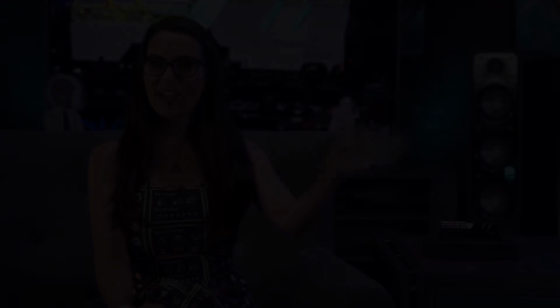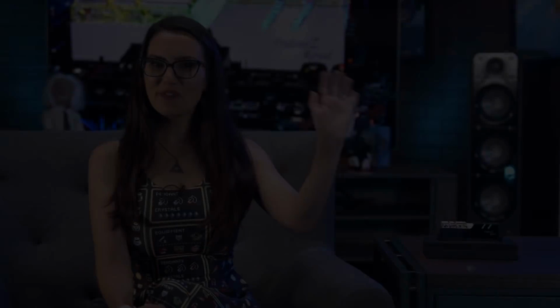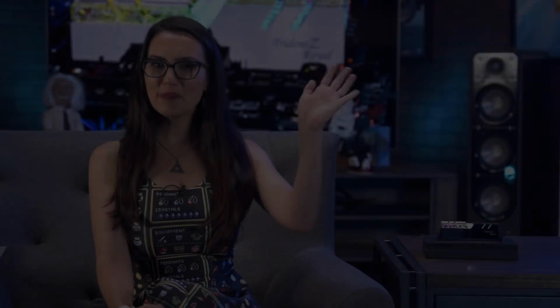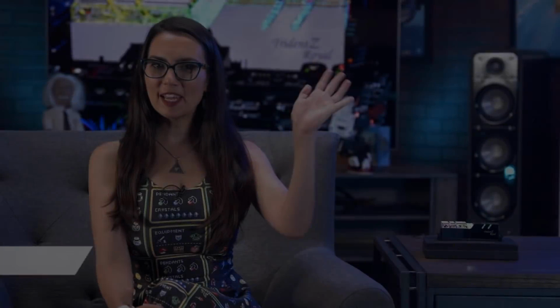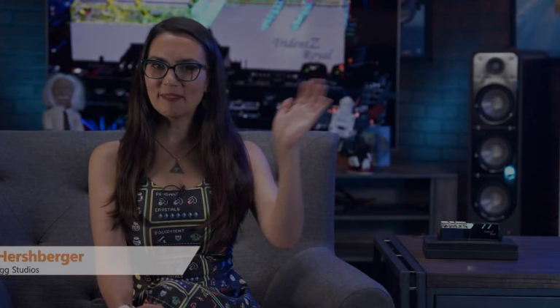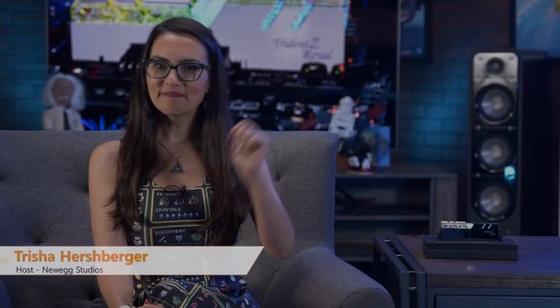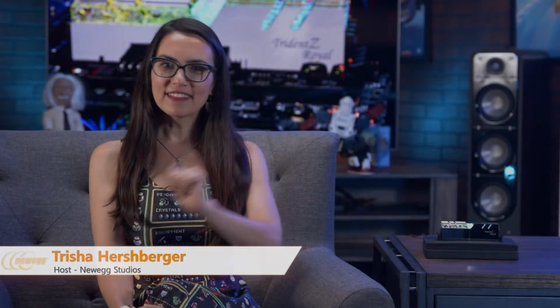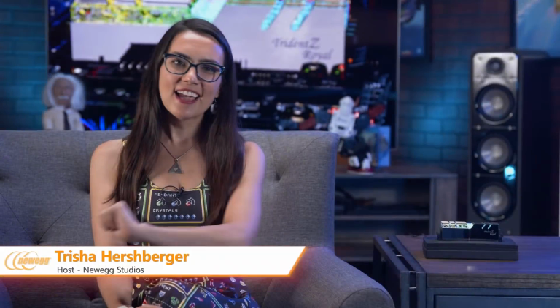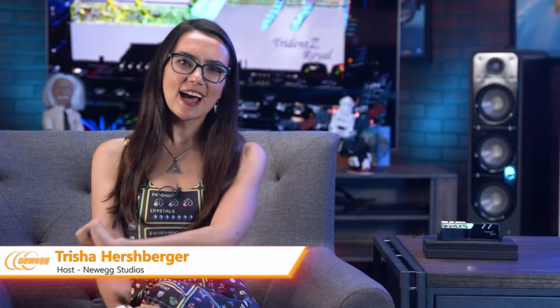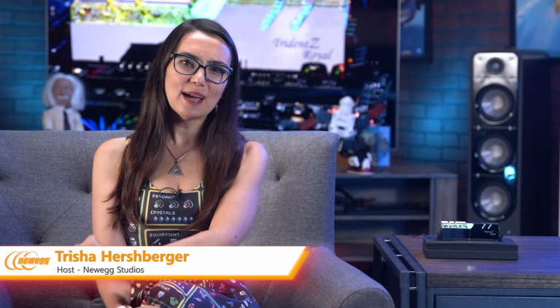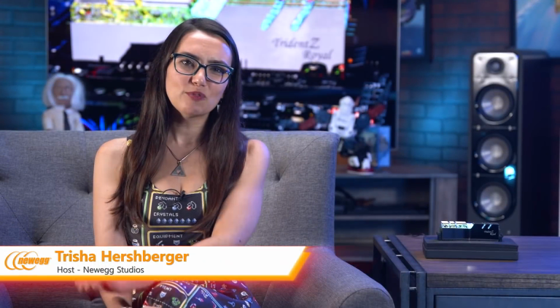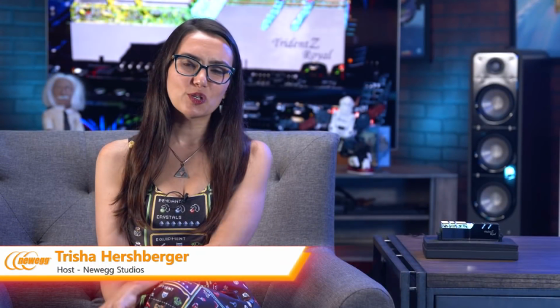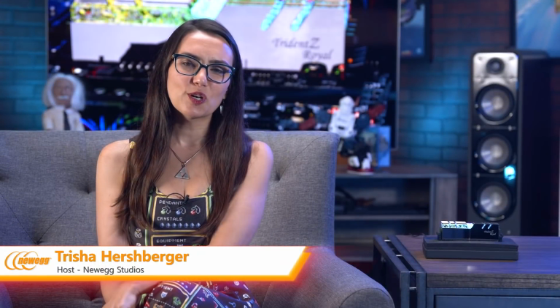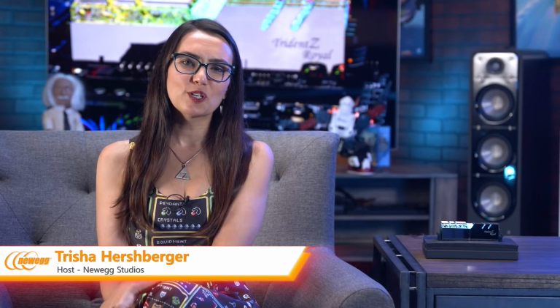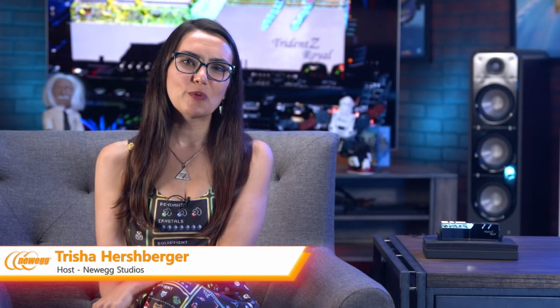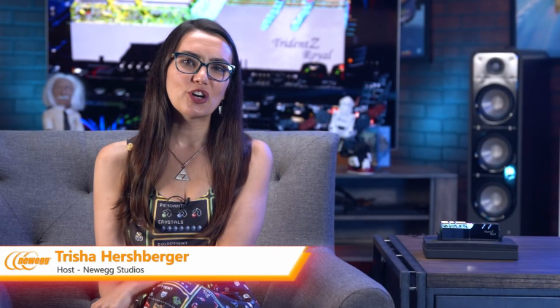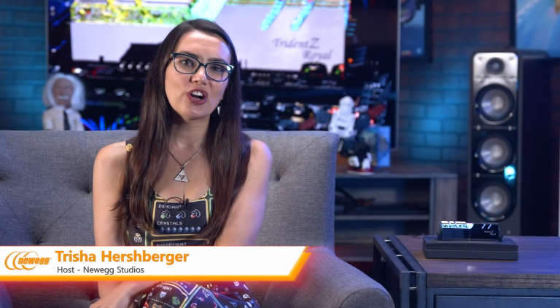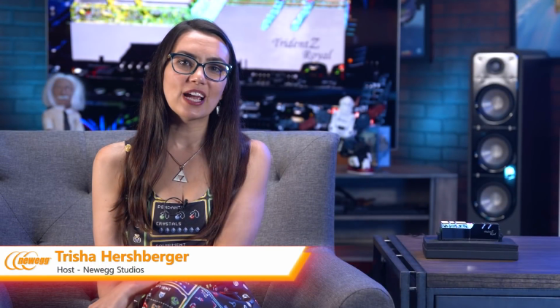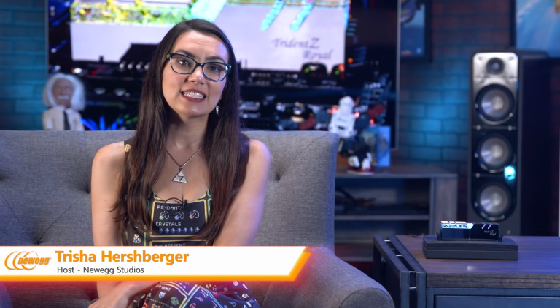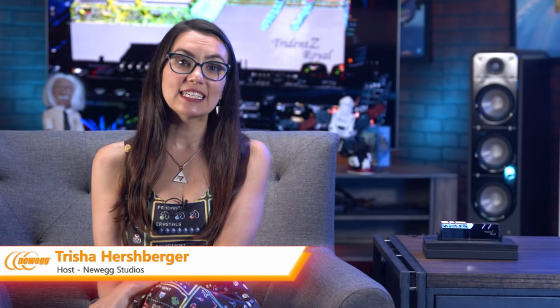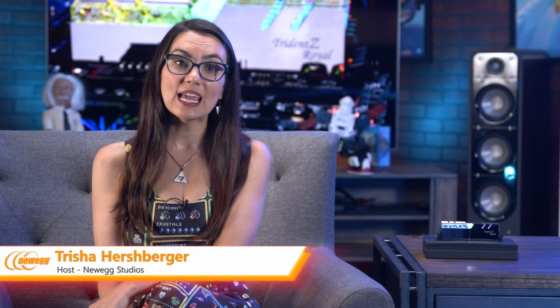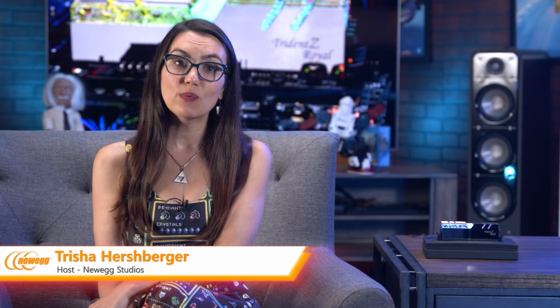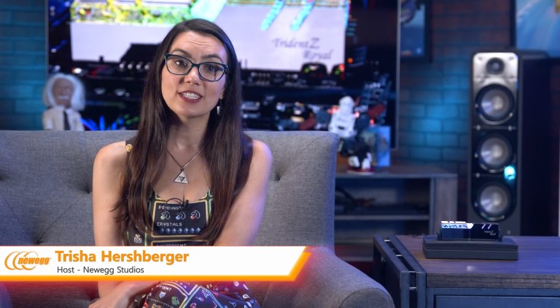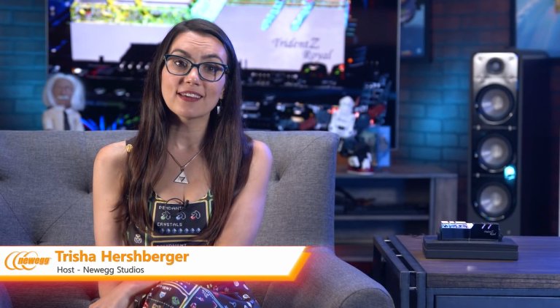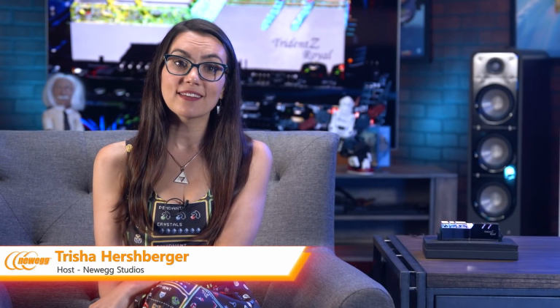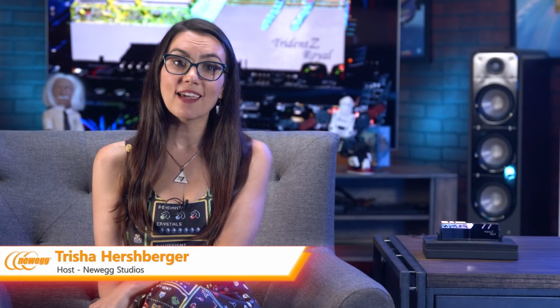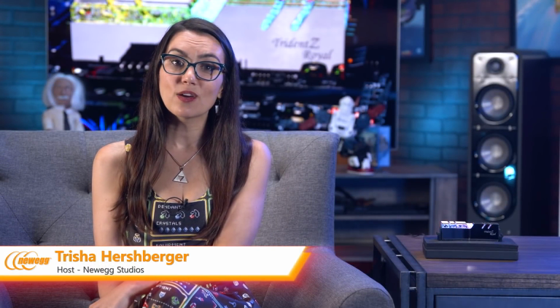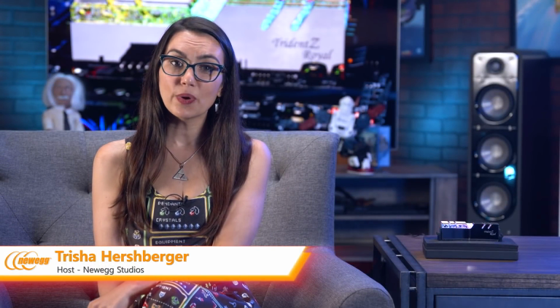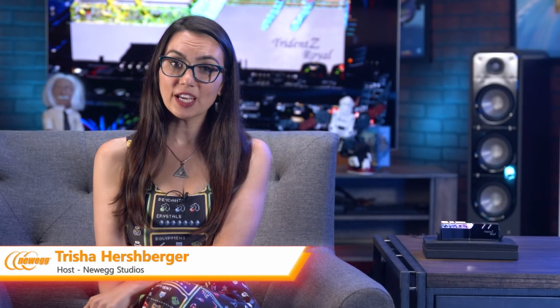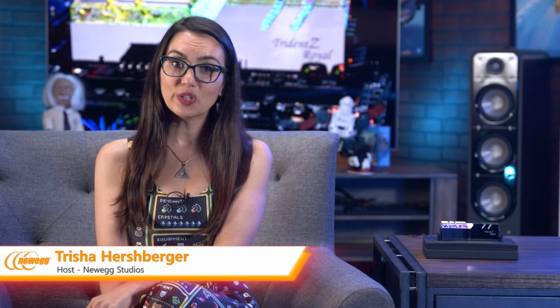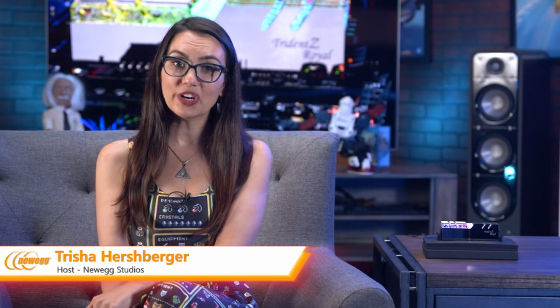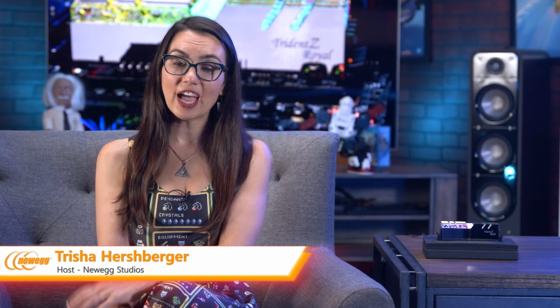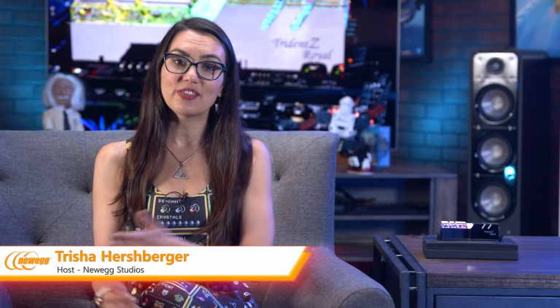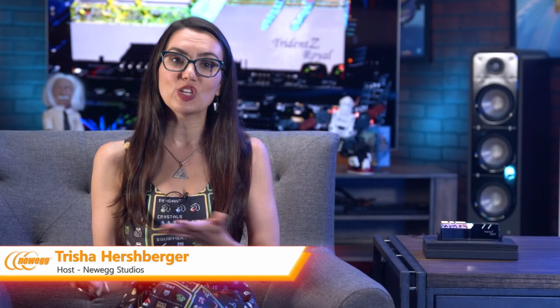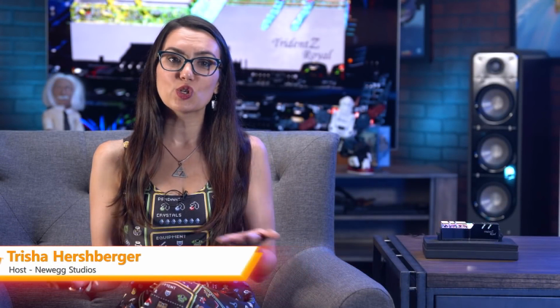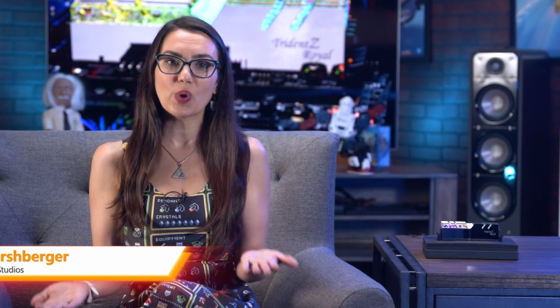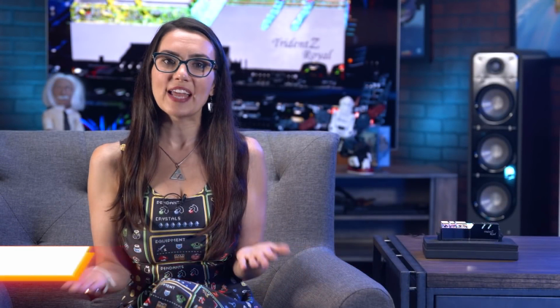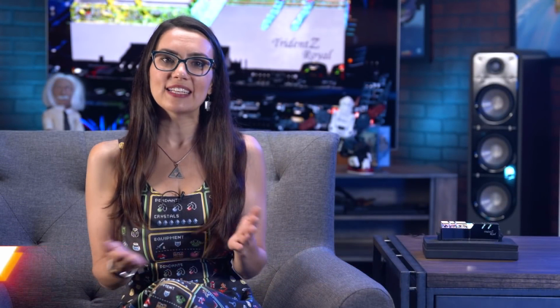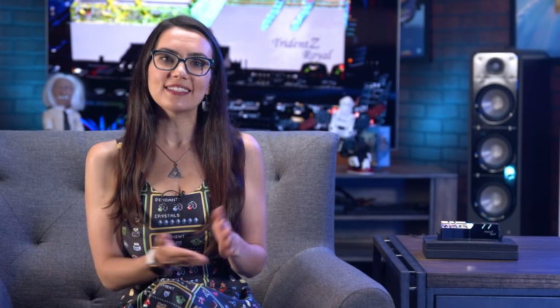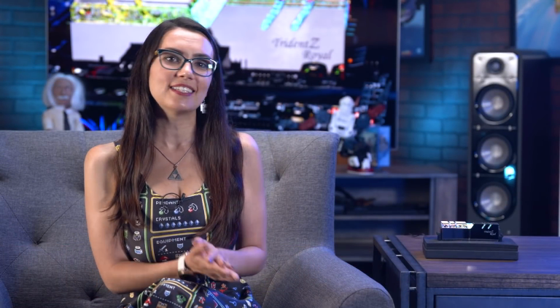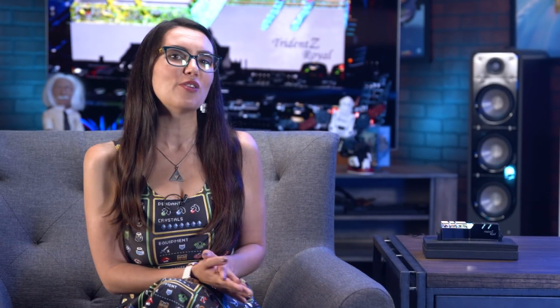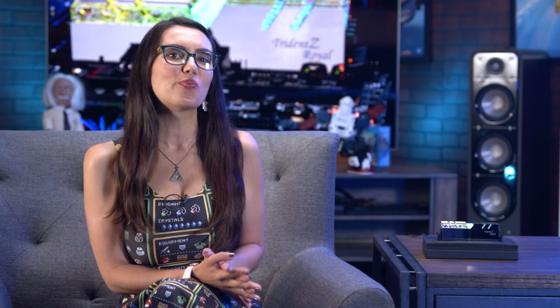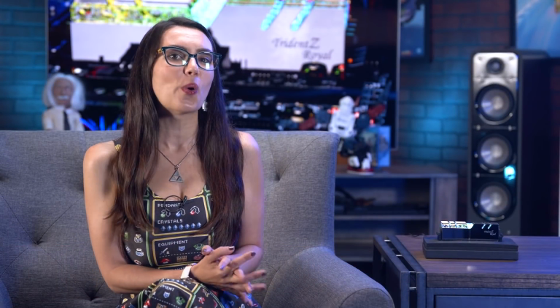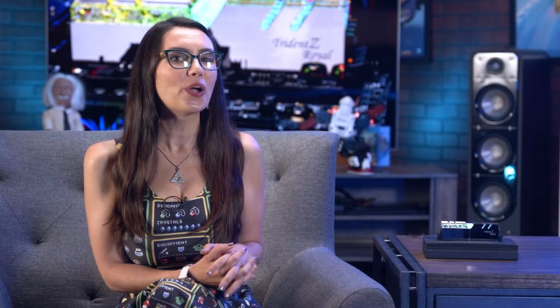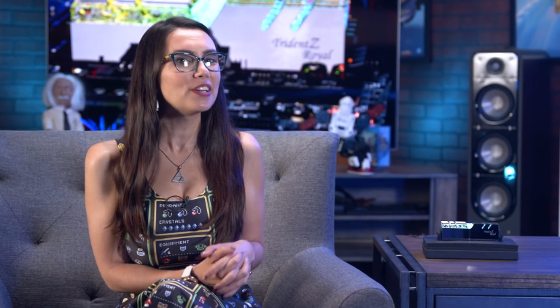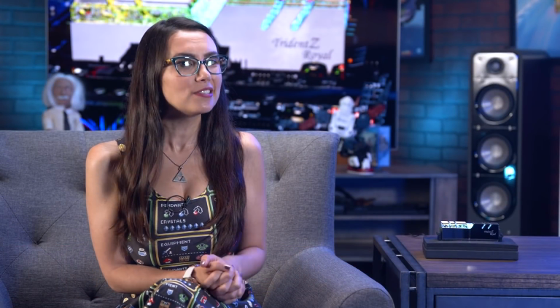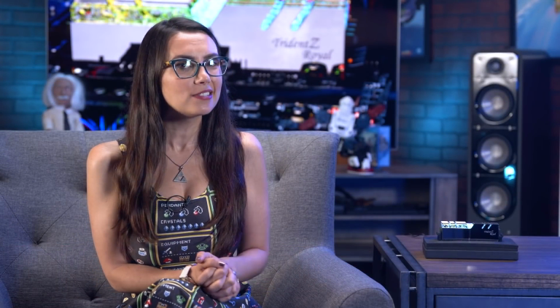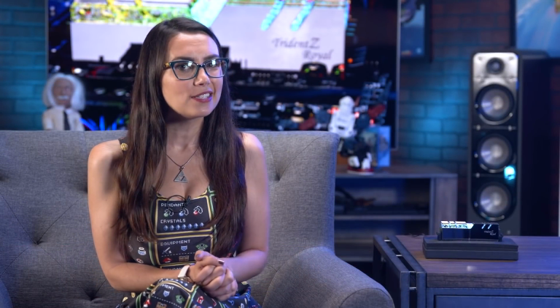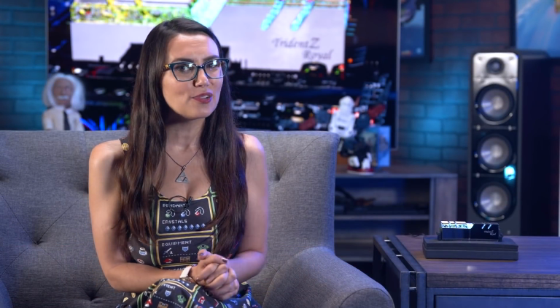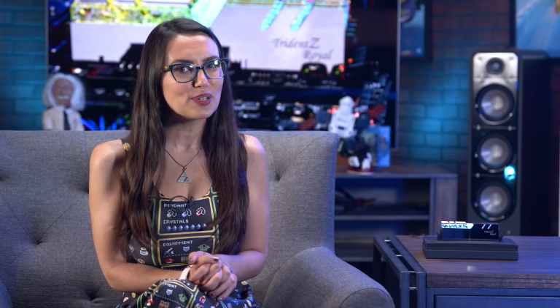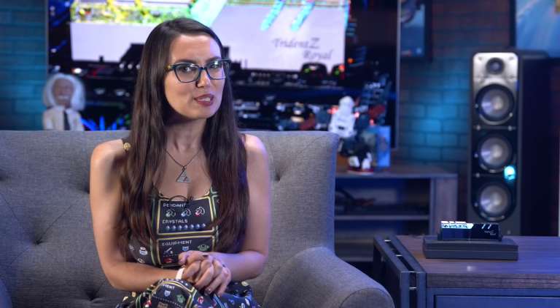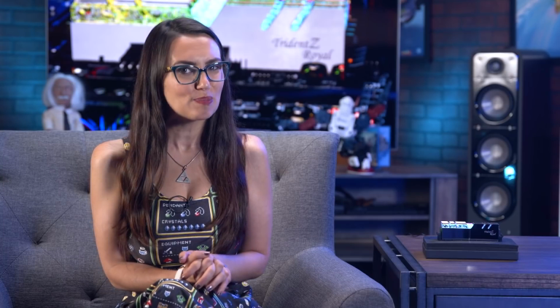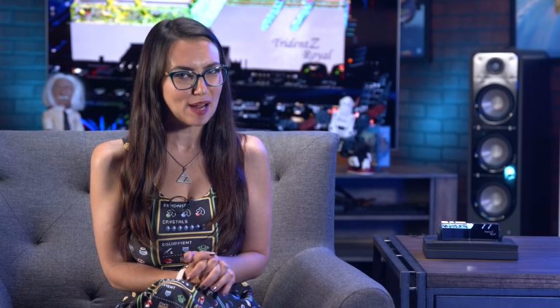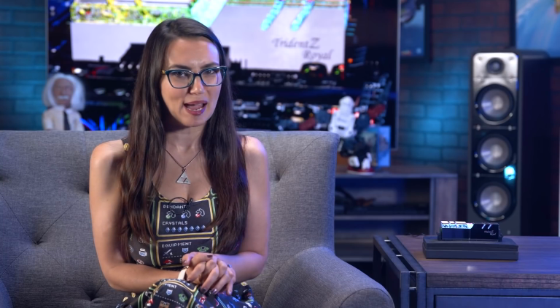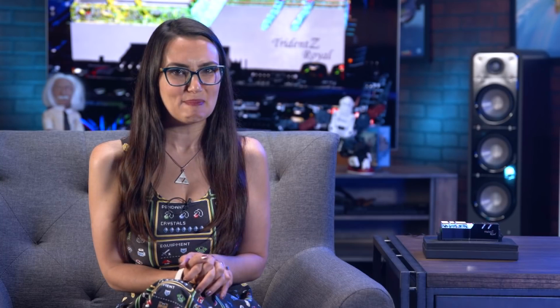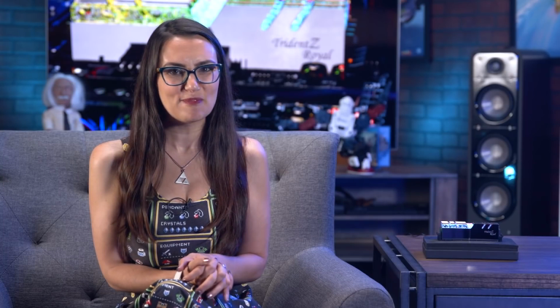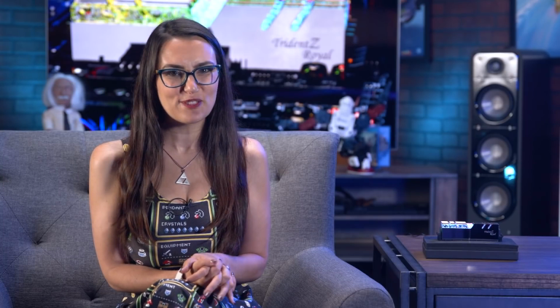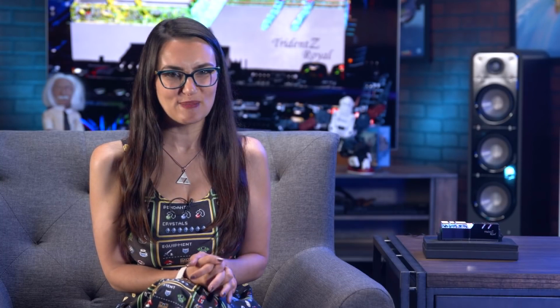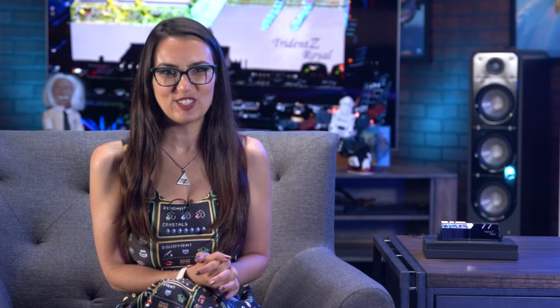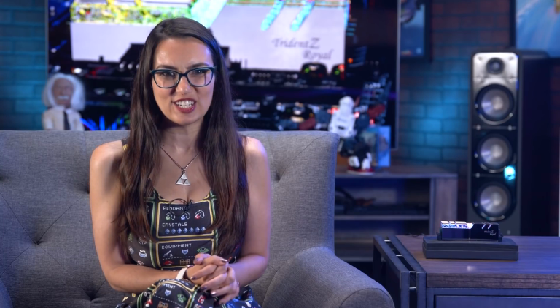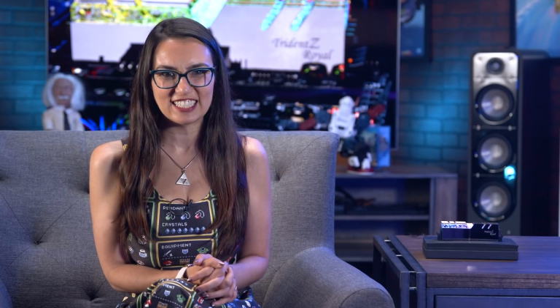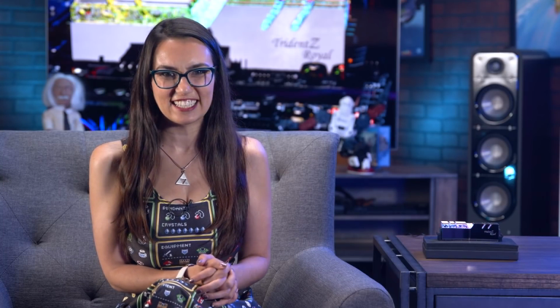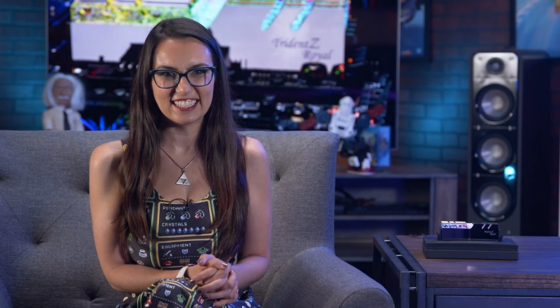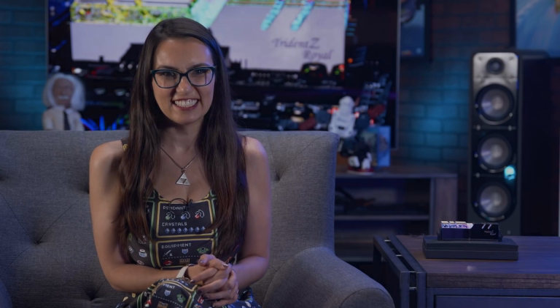Hey everybody! I'm Trisha Hershberger and today we're taking a quick look at the Trident Z Royal Series RAM from G.Skill.